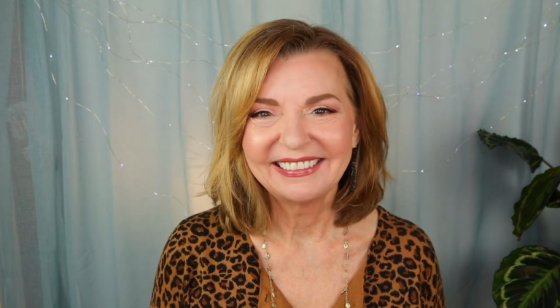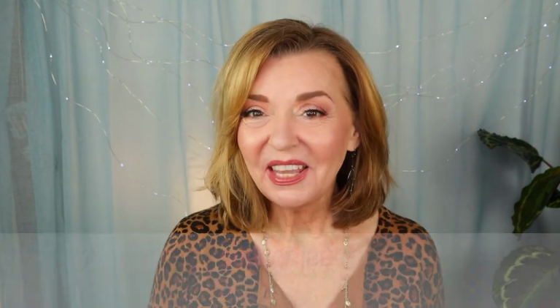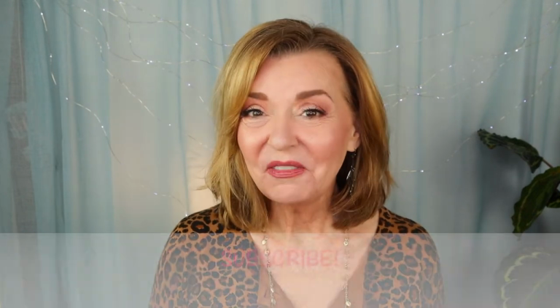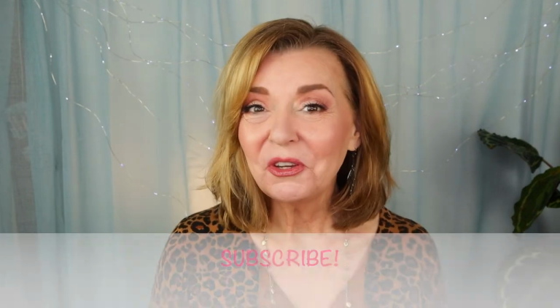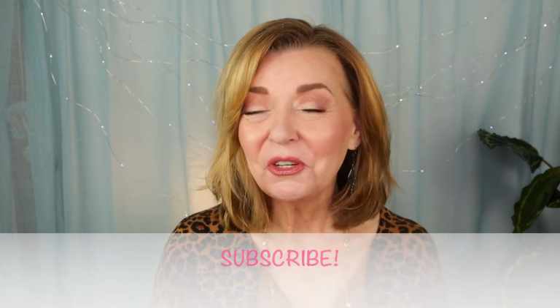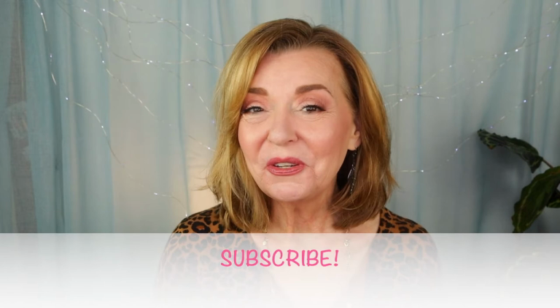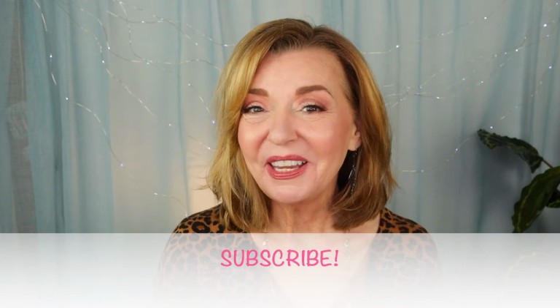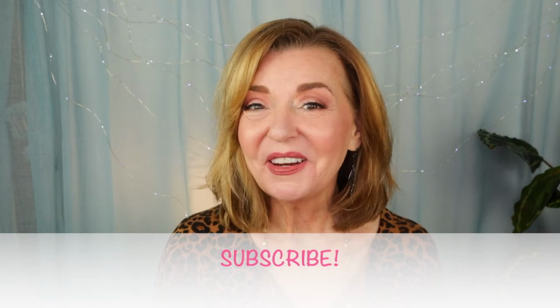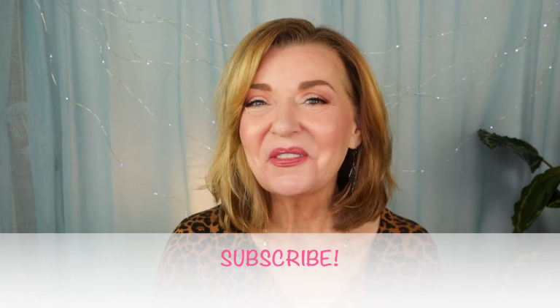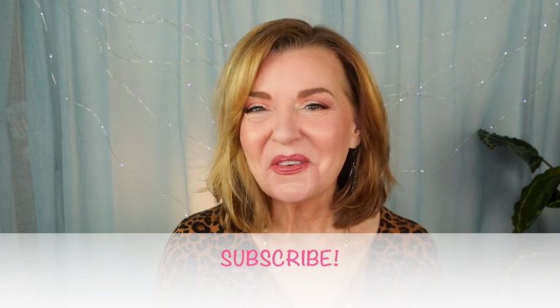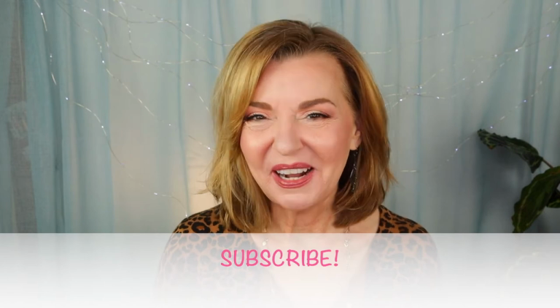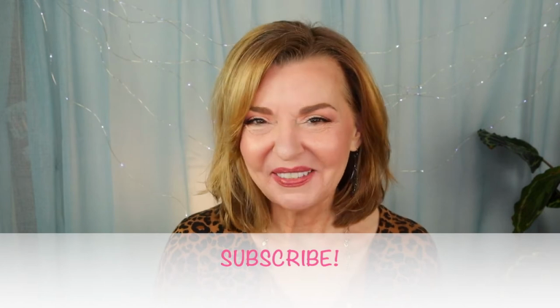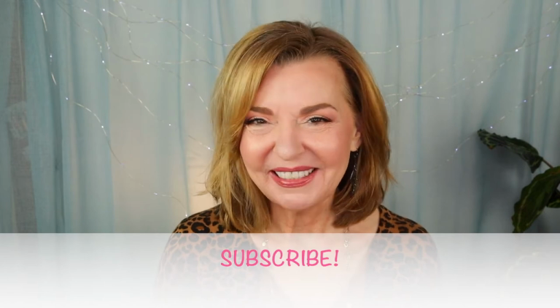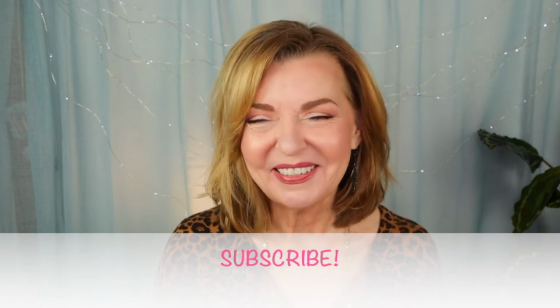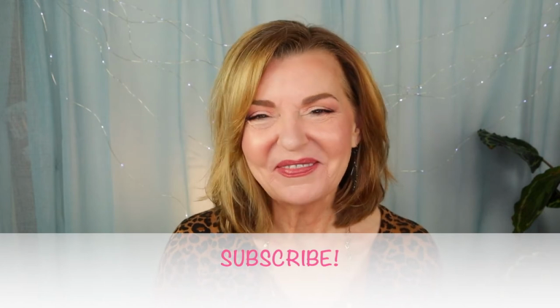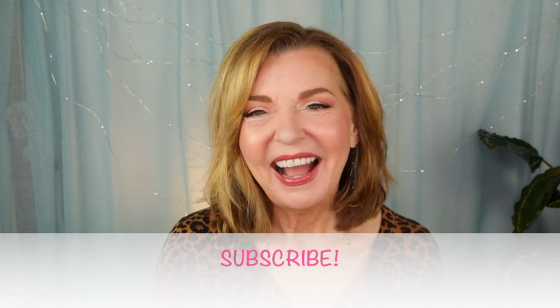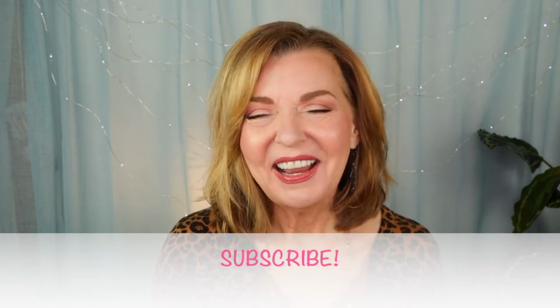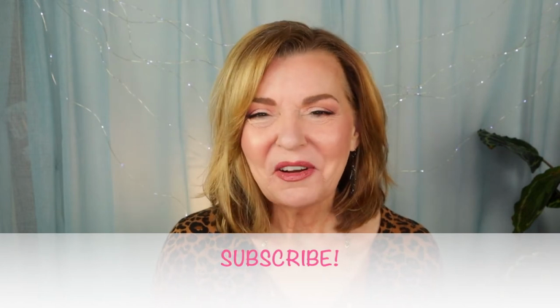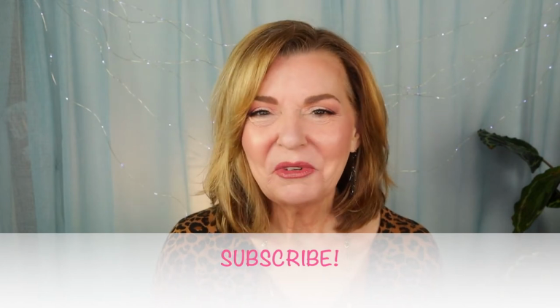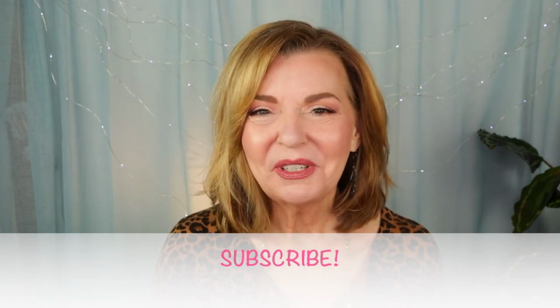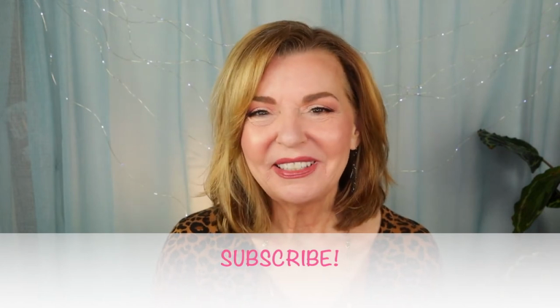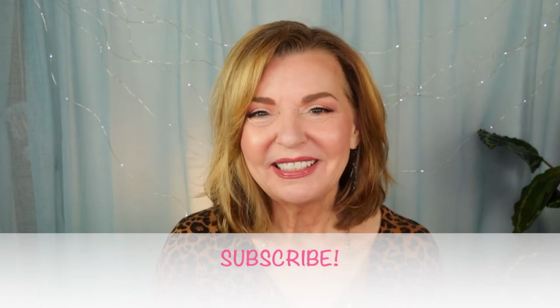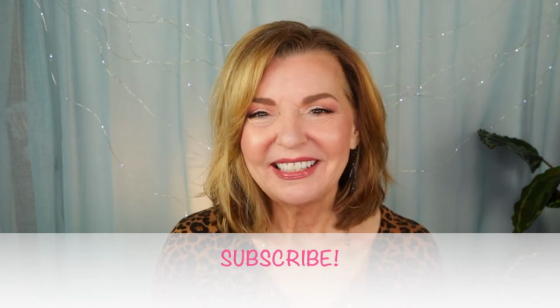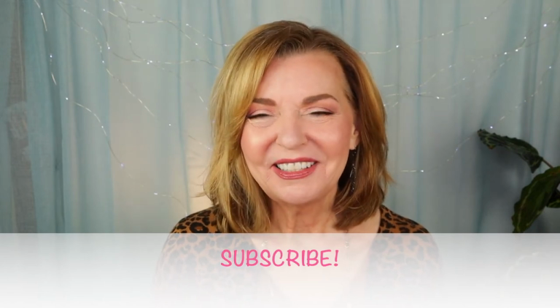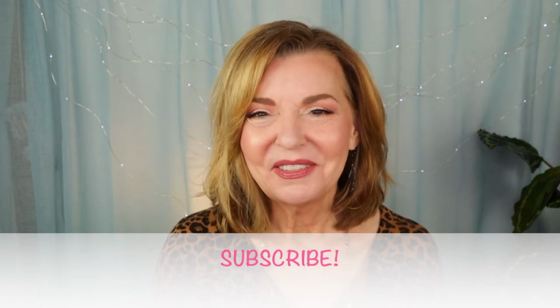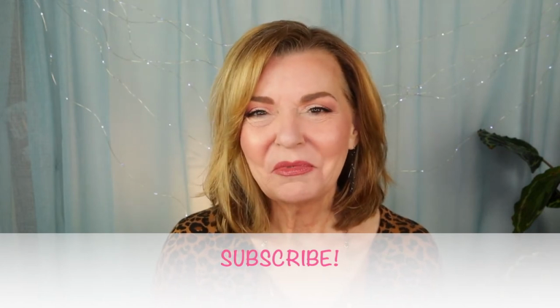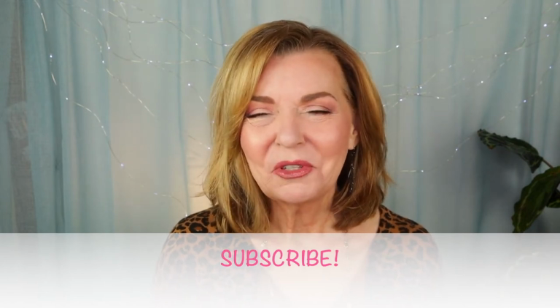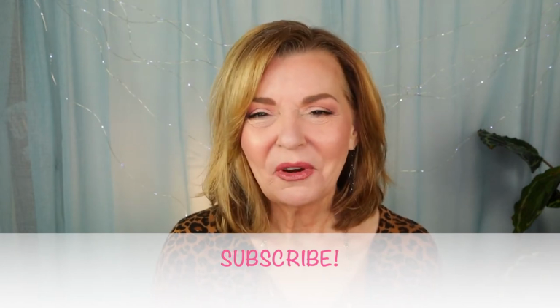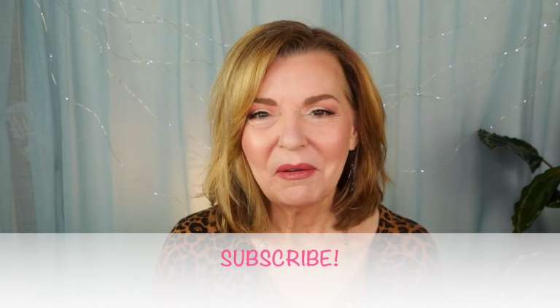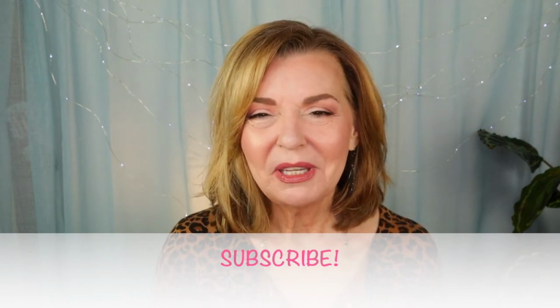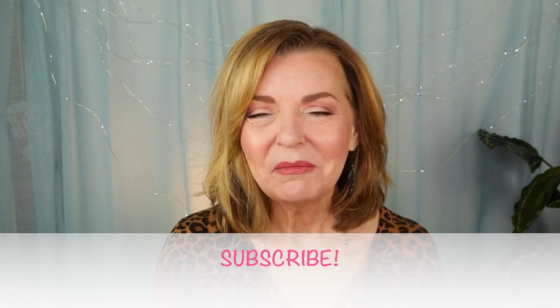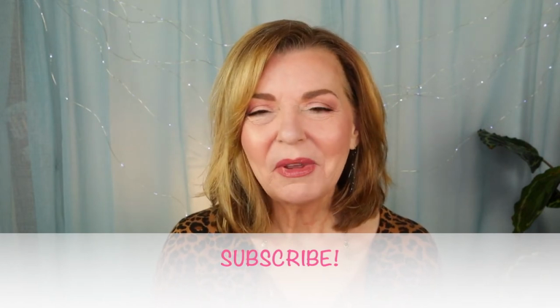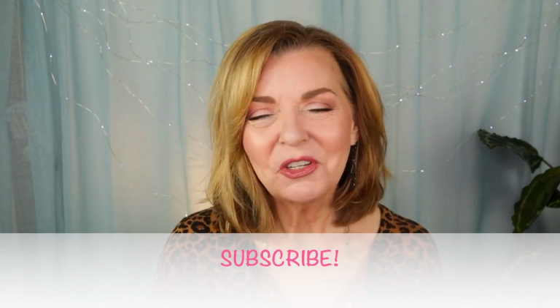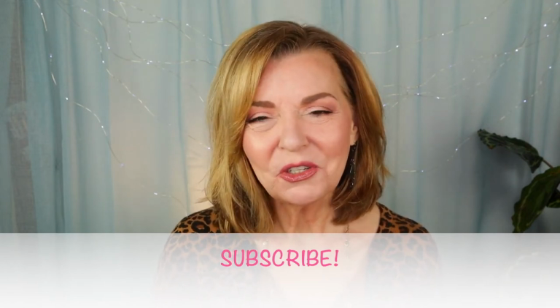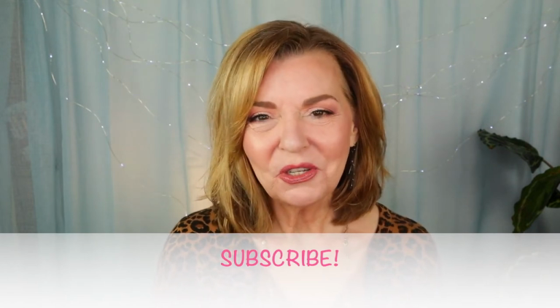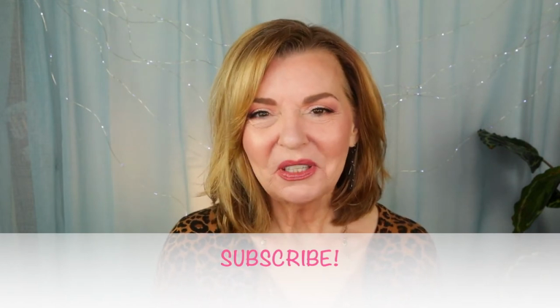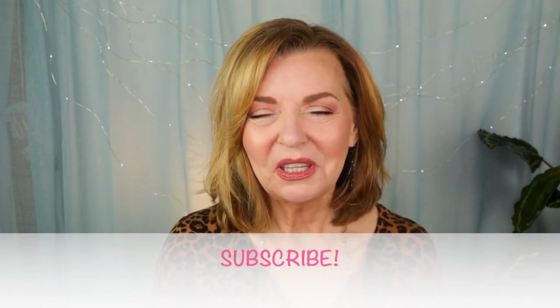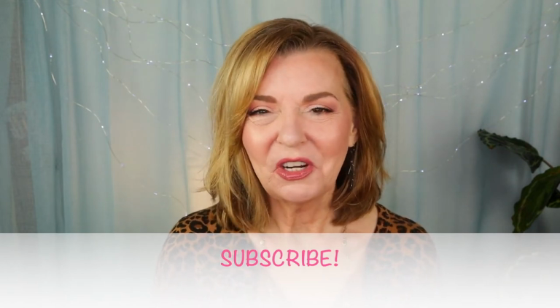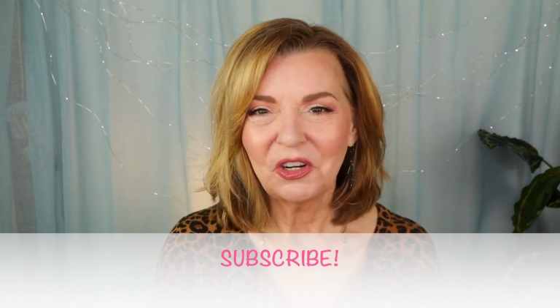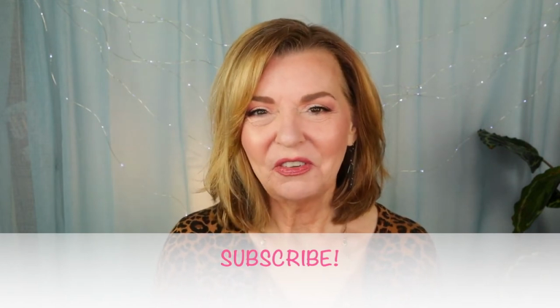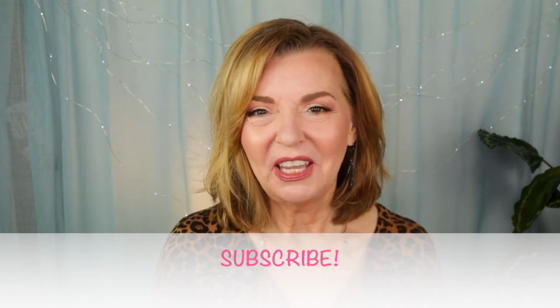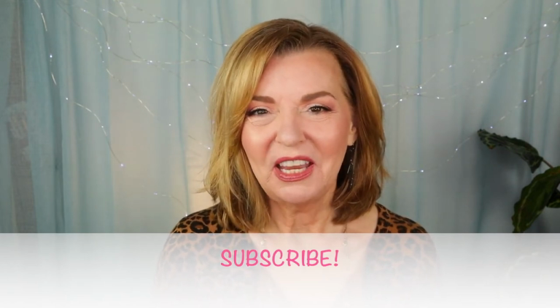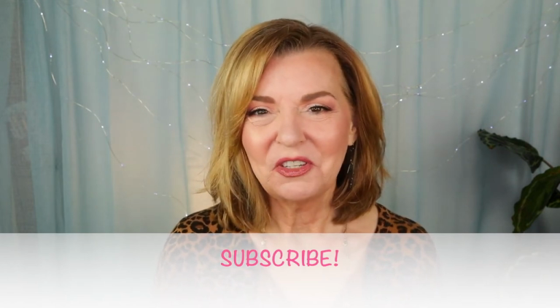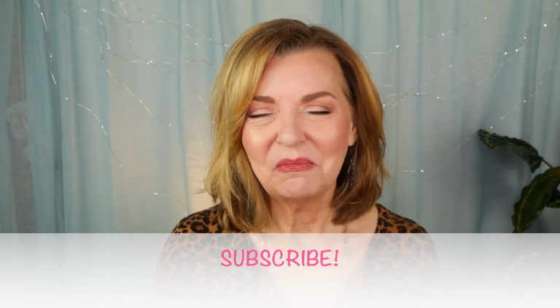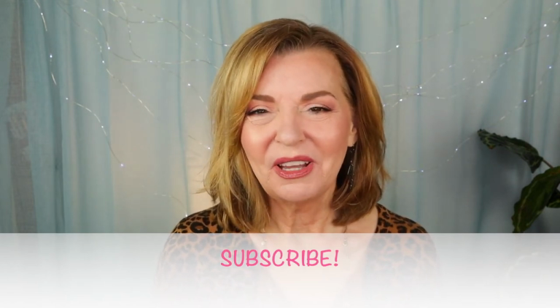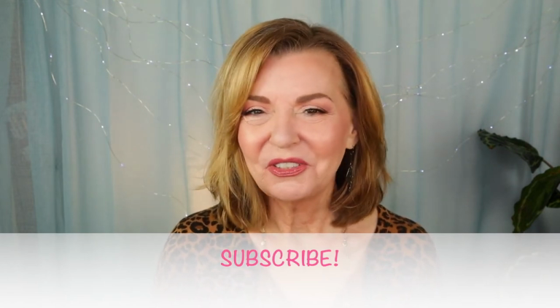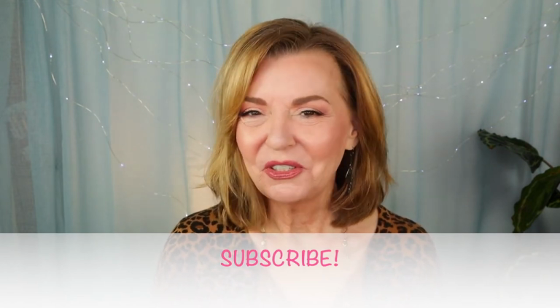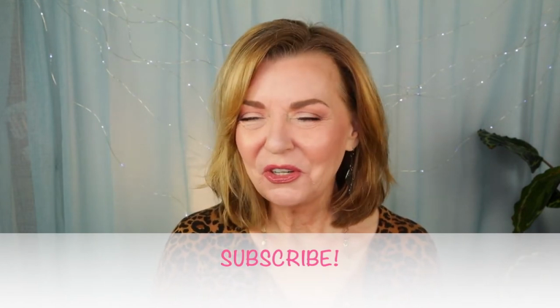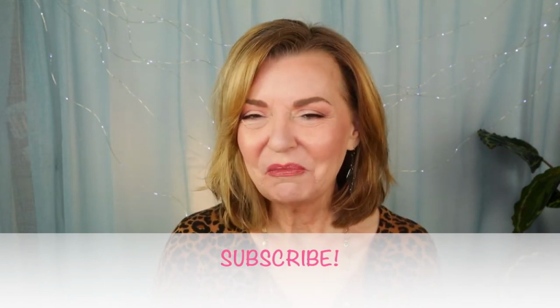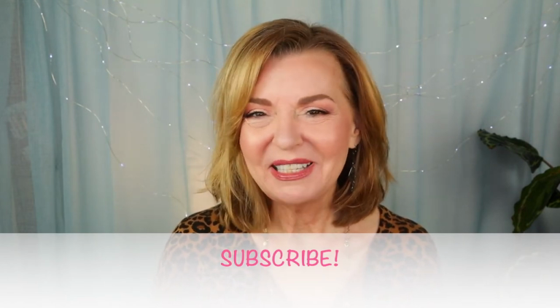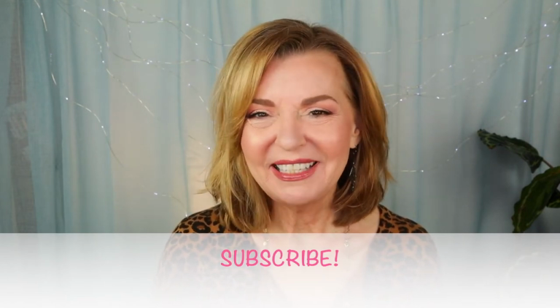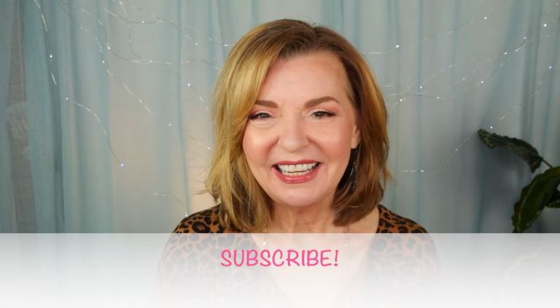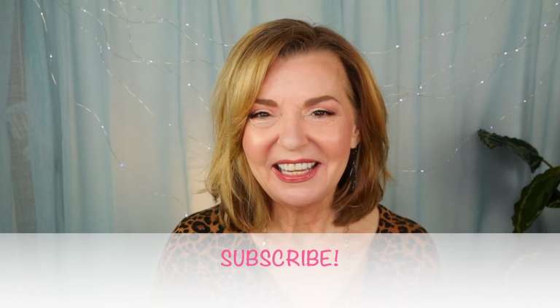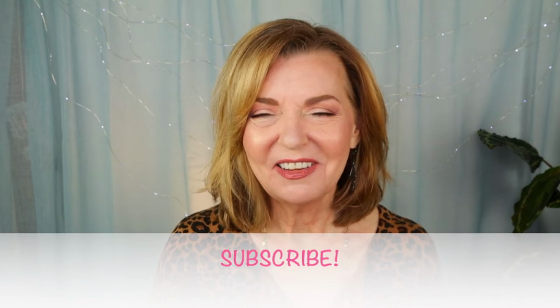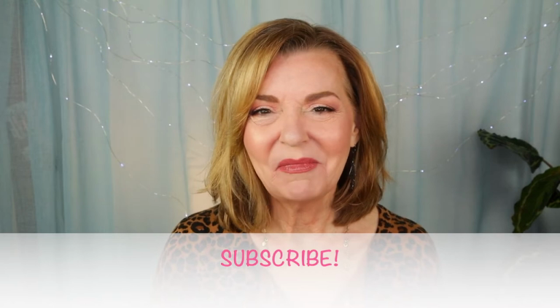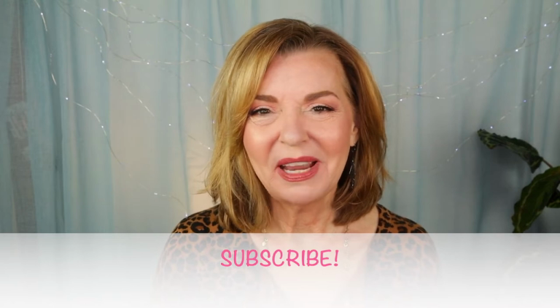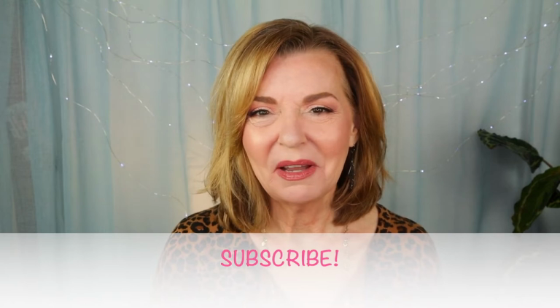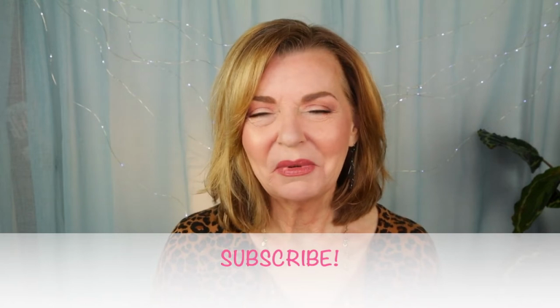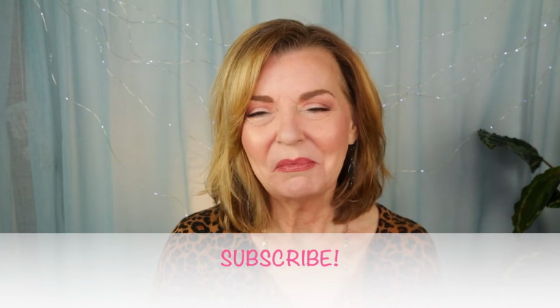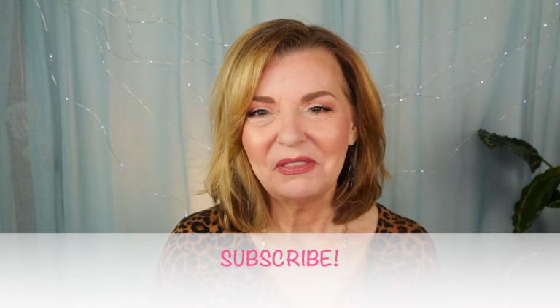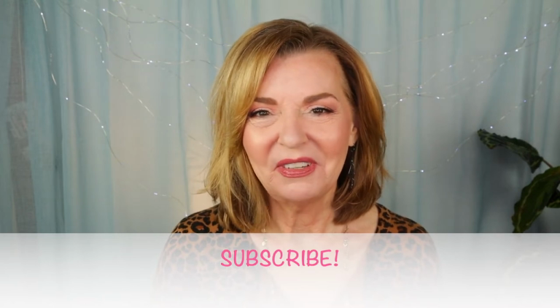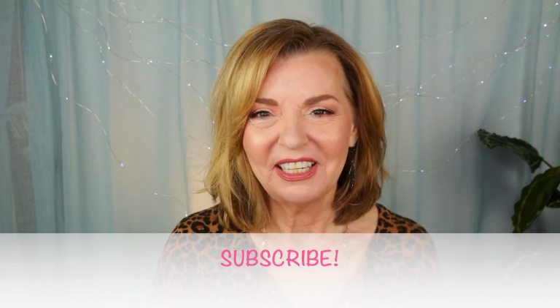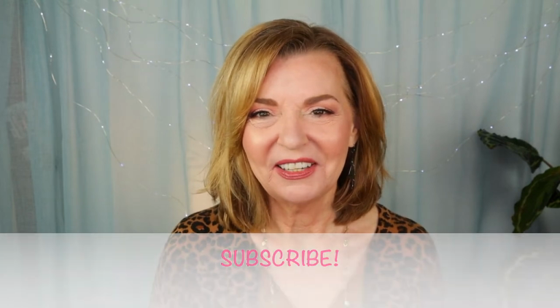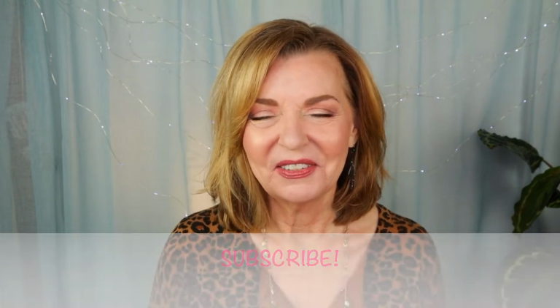If you're new here, welcome. I hope you'll consider subscribing and make sure you hit the notification bell so you don't miss any of my upcoming videos.